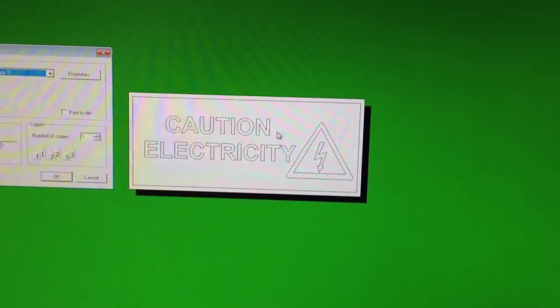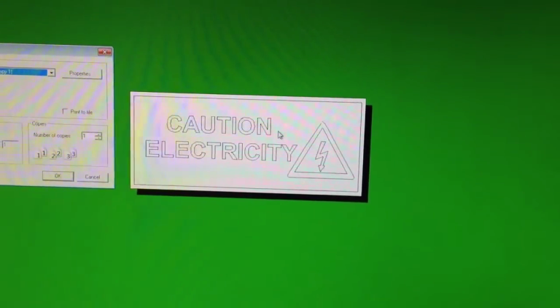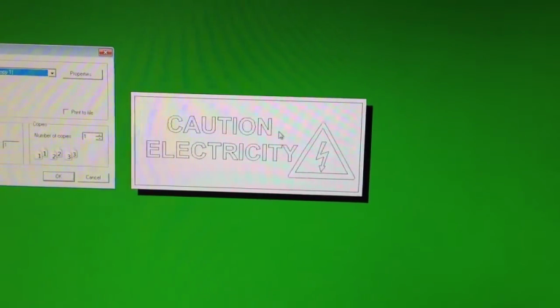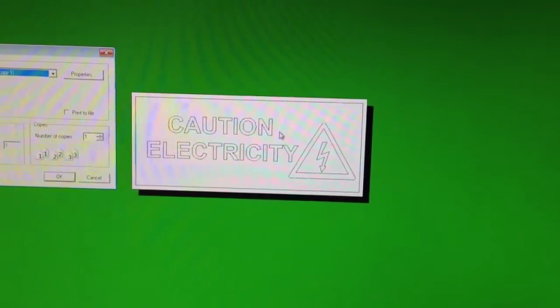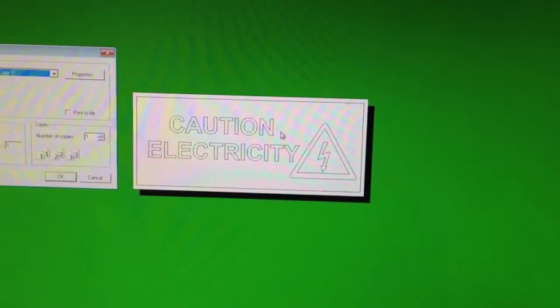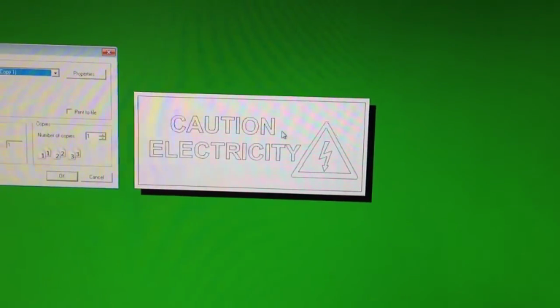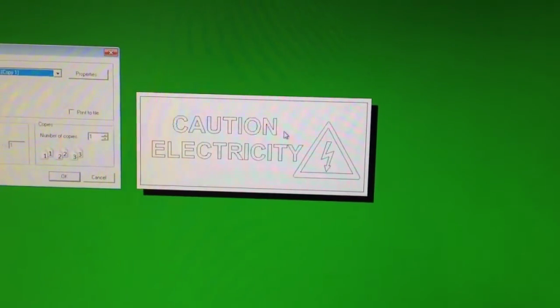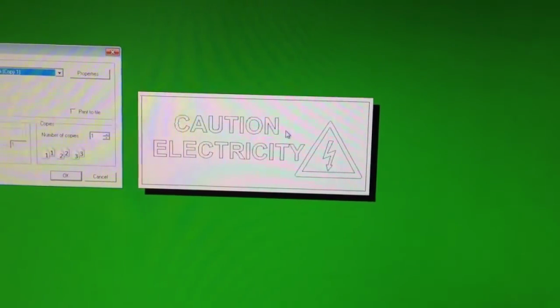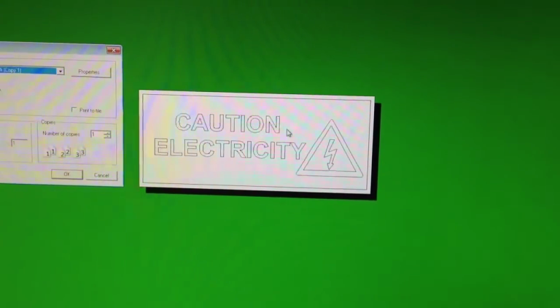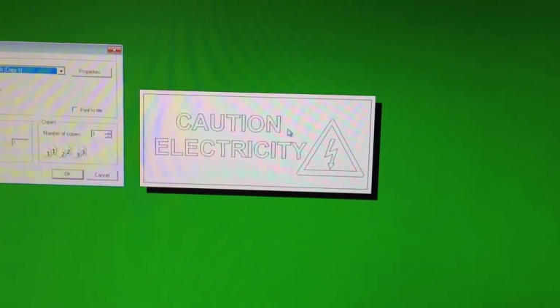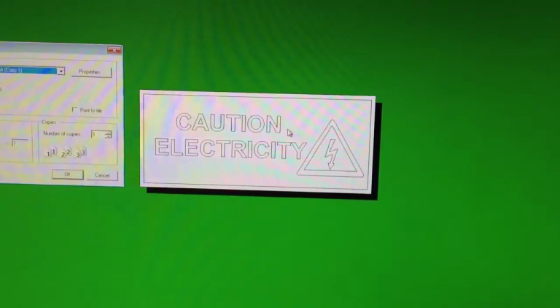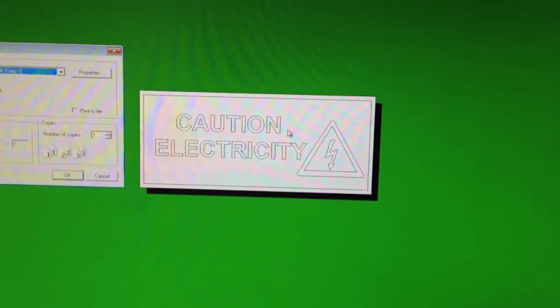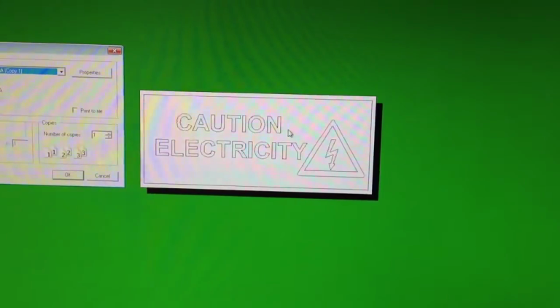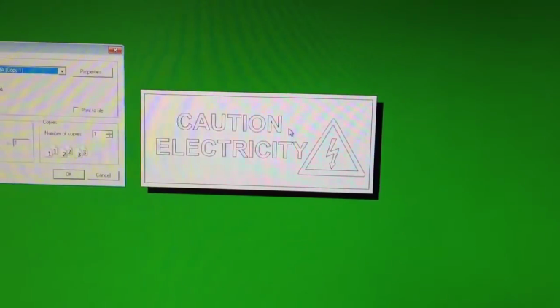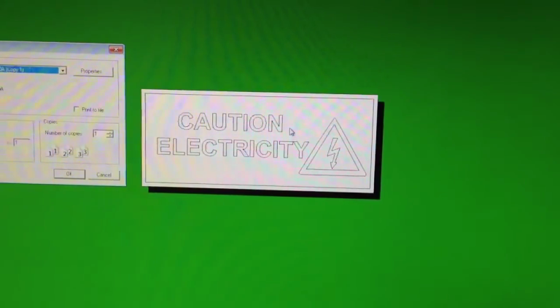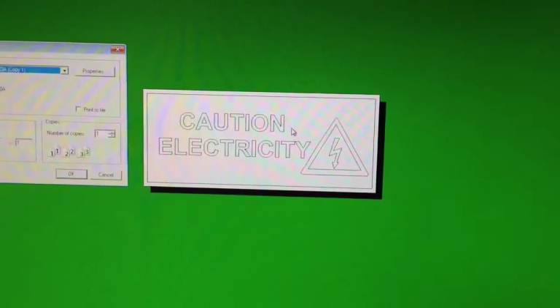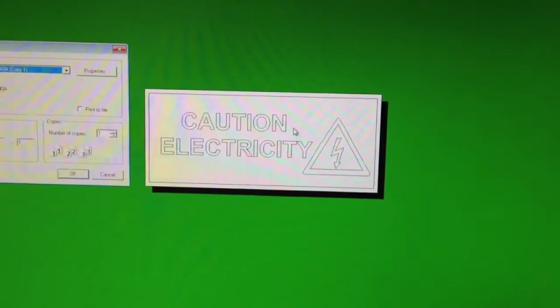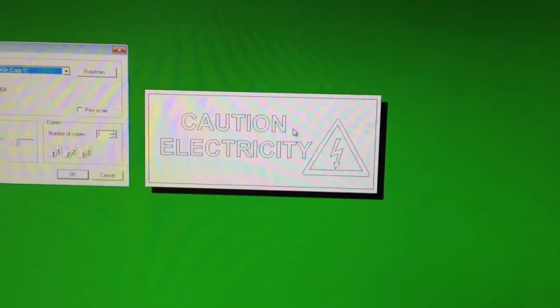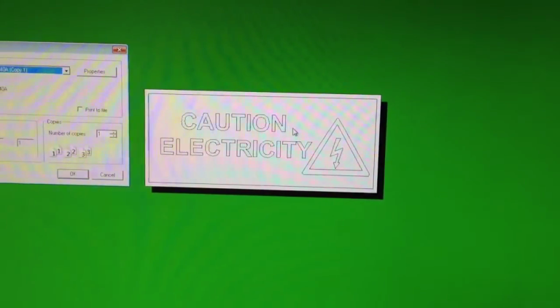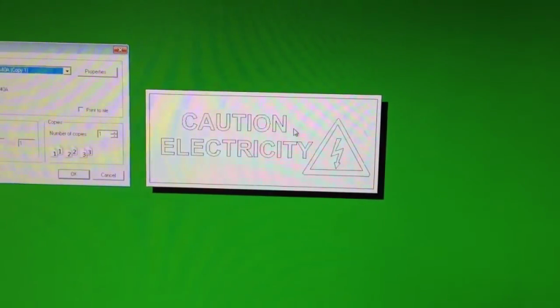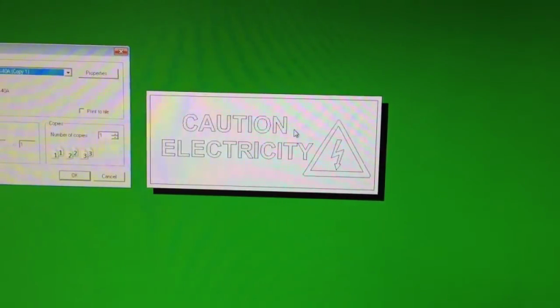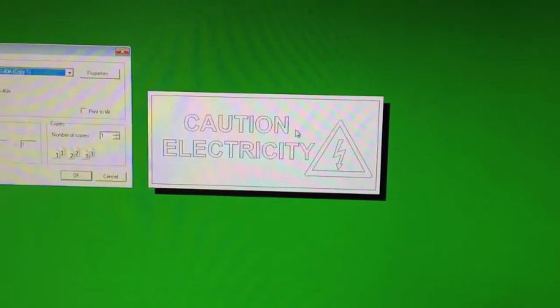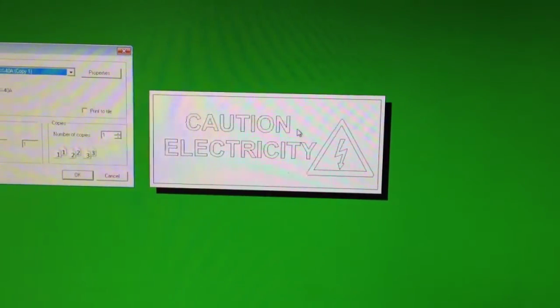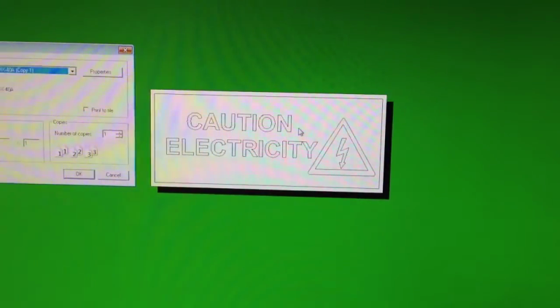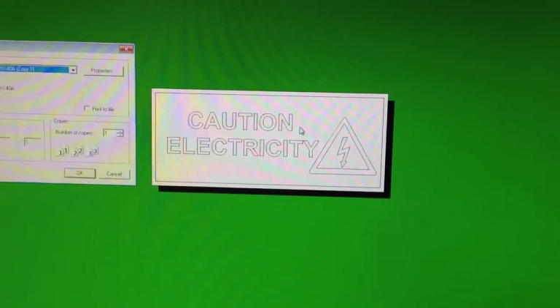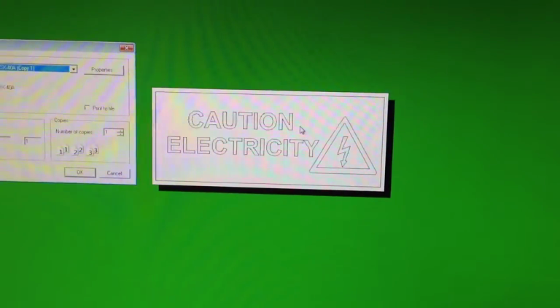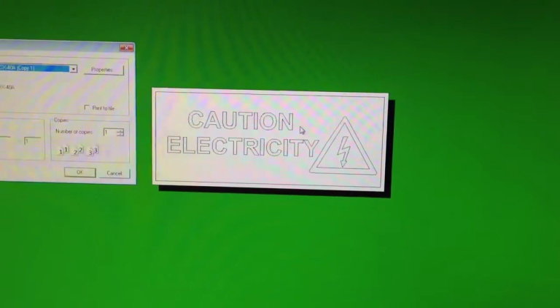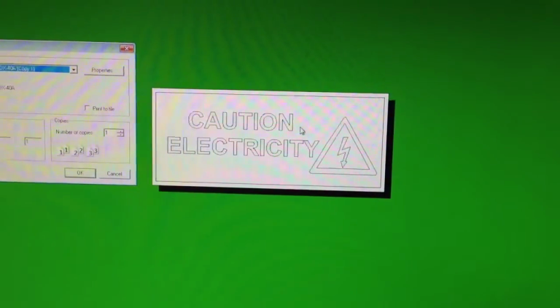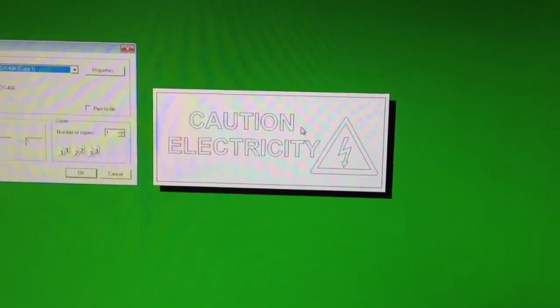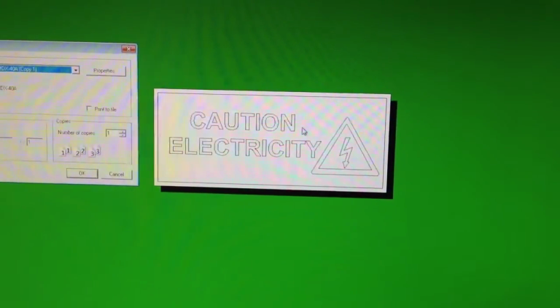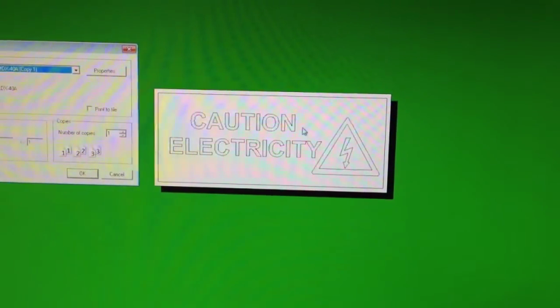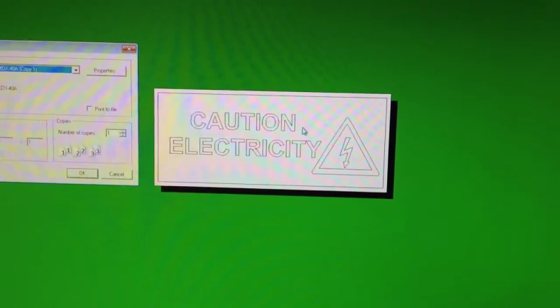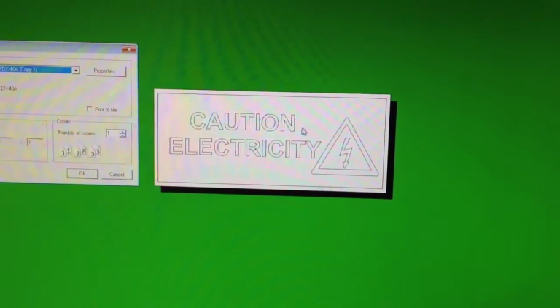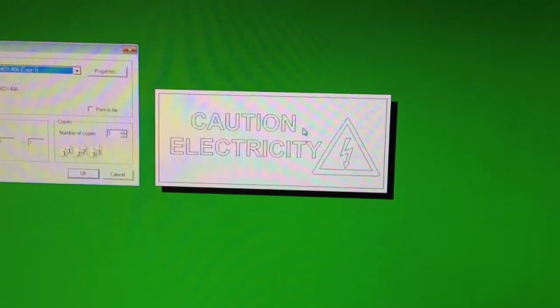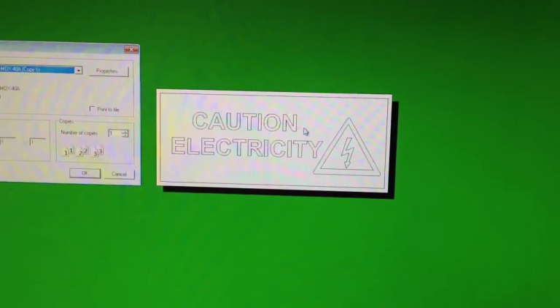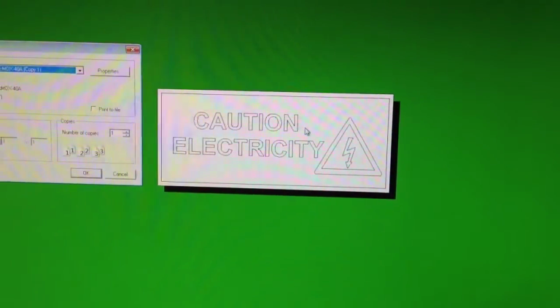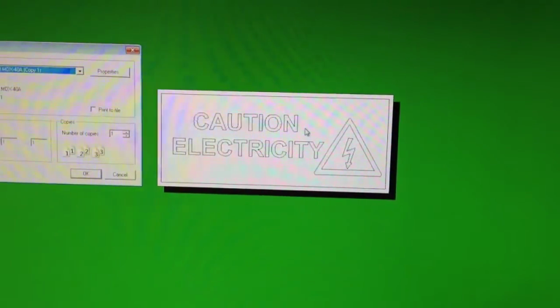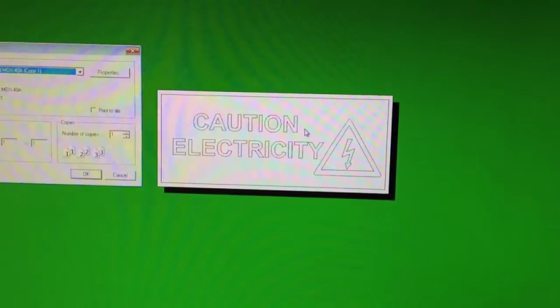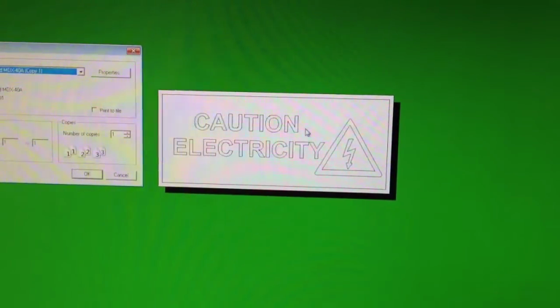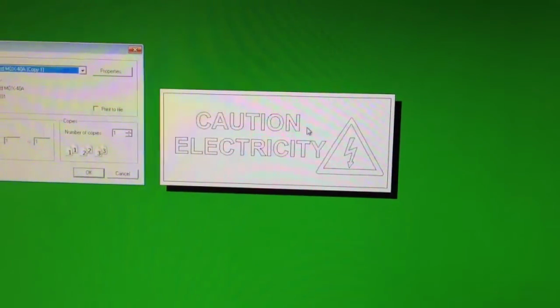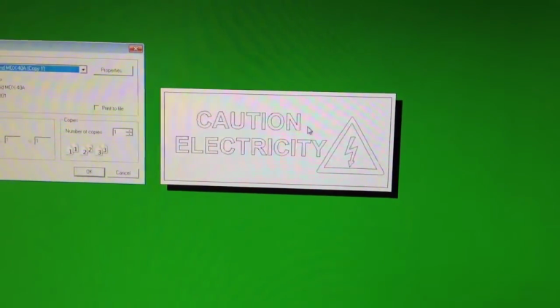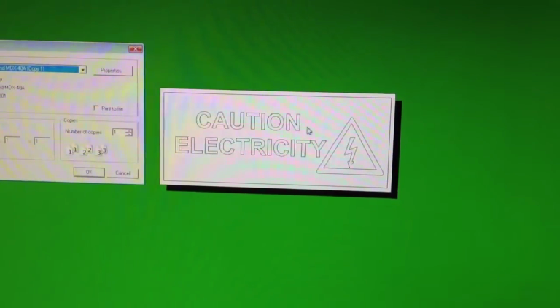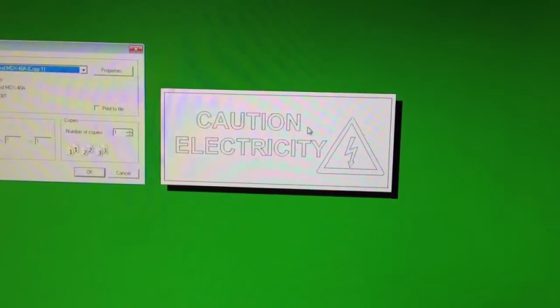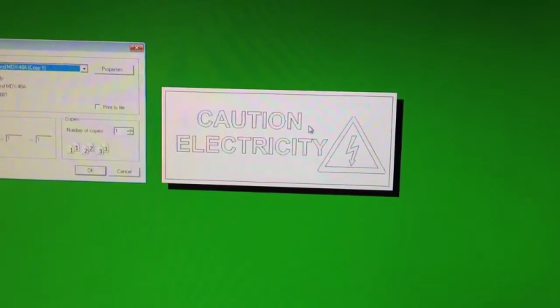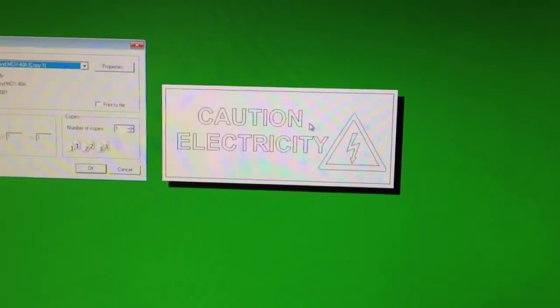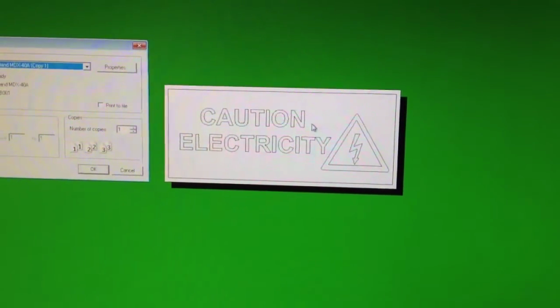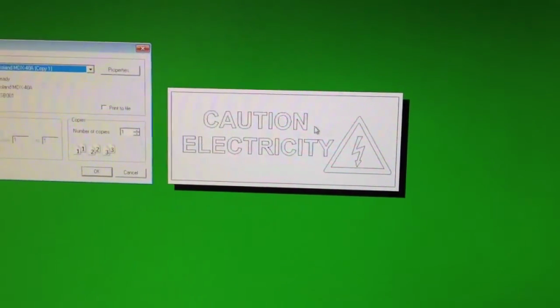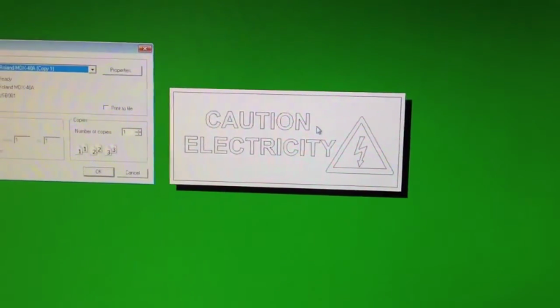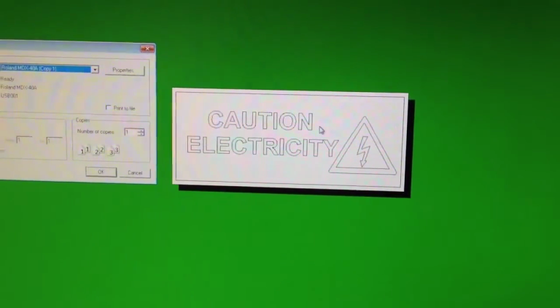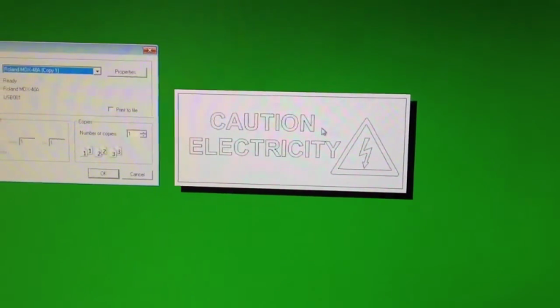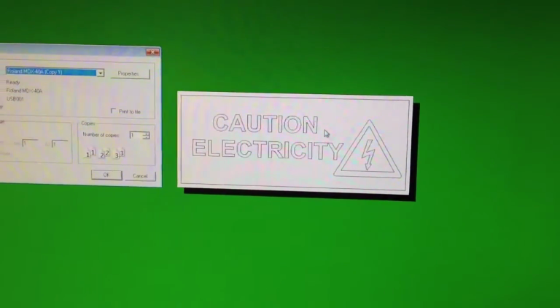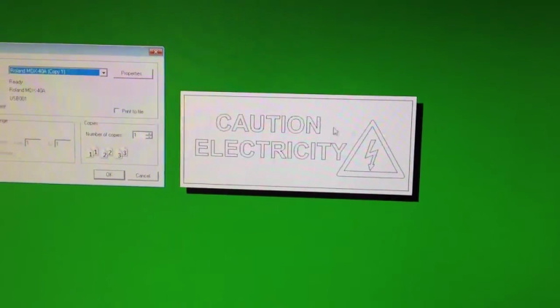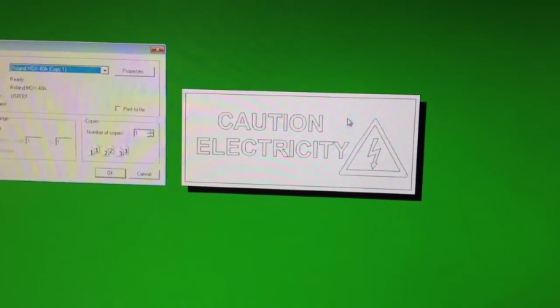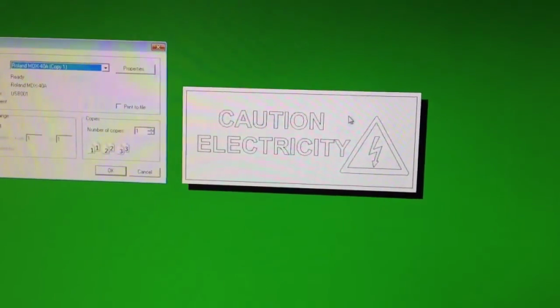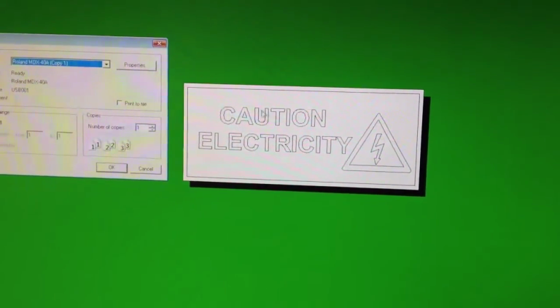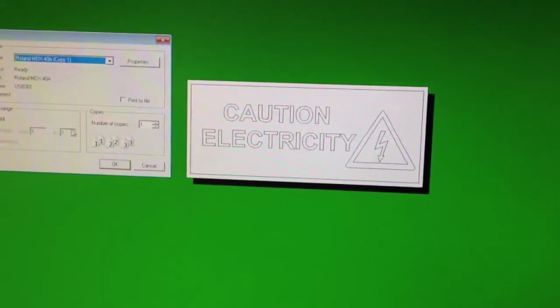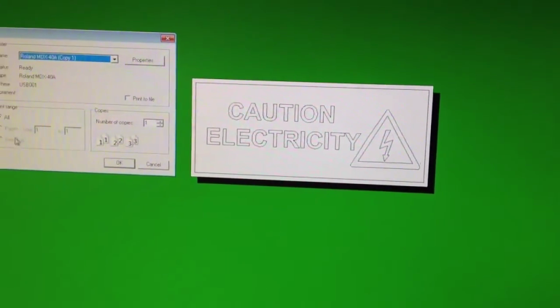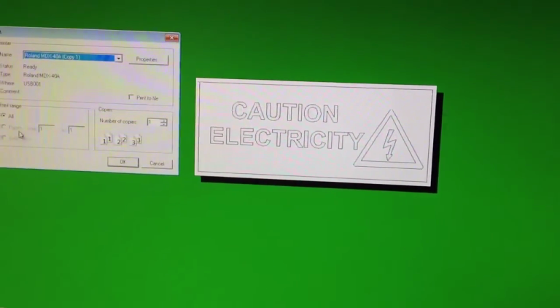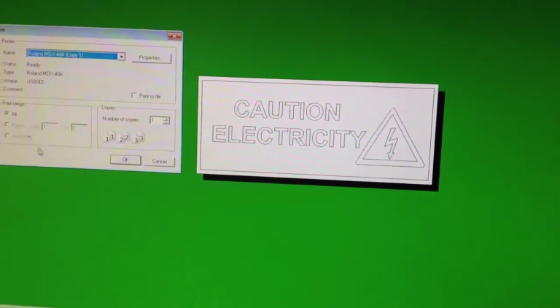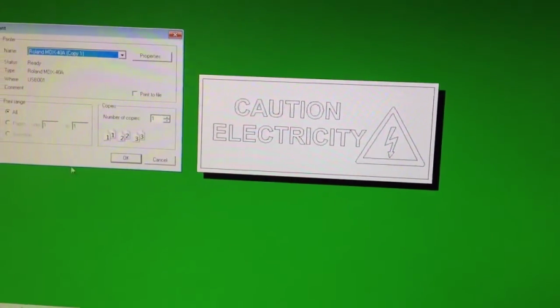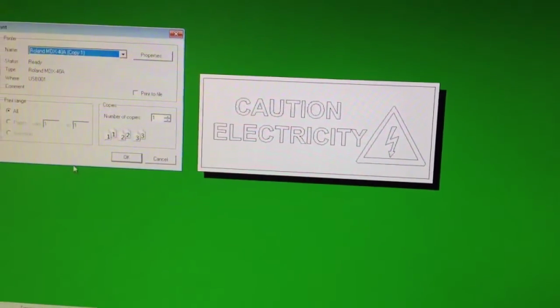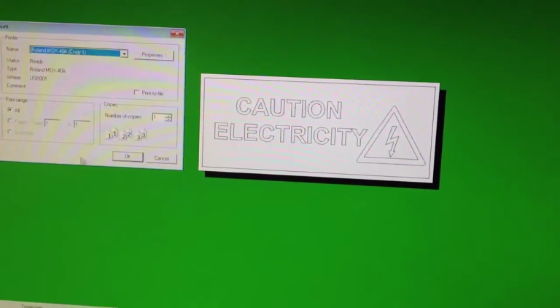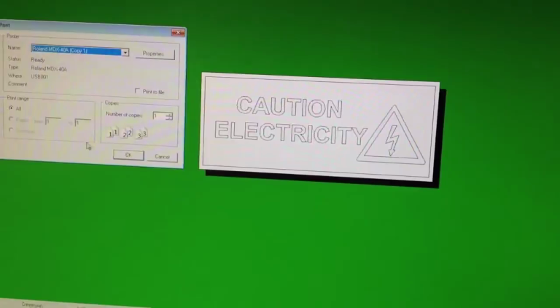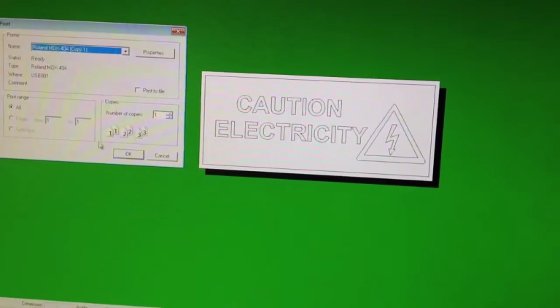I'm just about to use the MDX40 to make a sign to go on the front of my milling cupboard. Let's see it in action here.